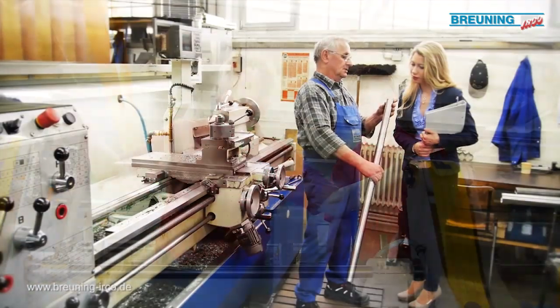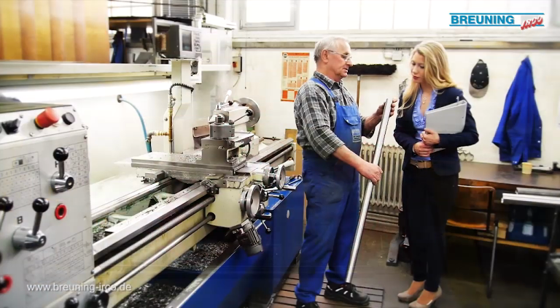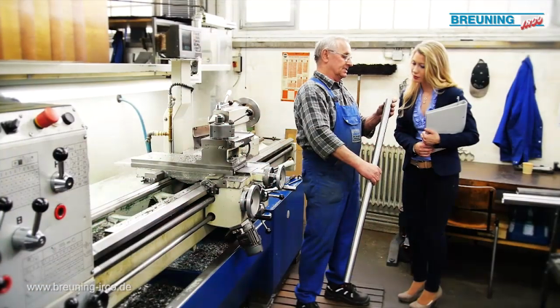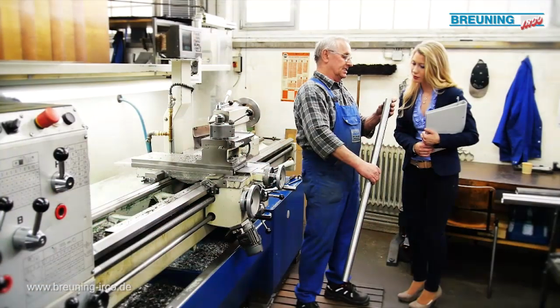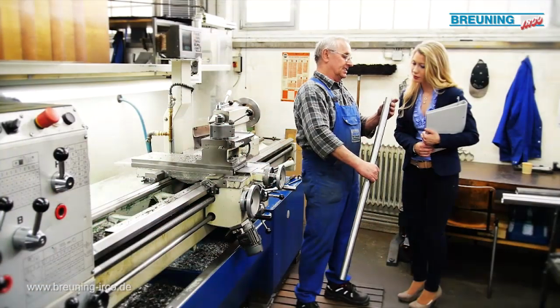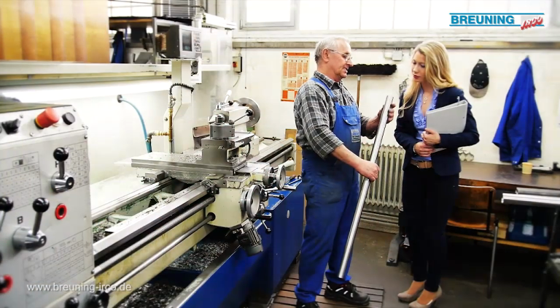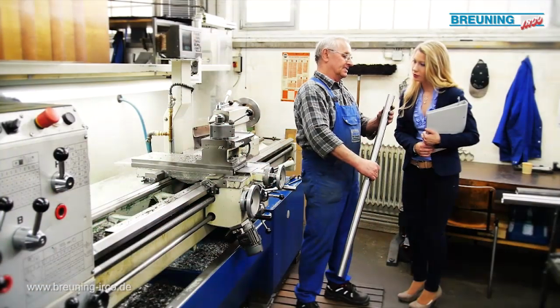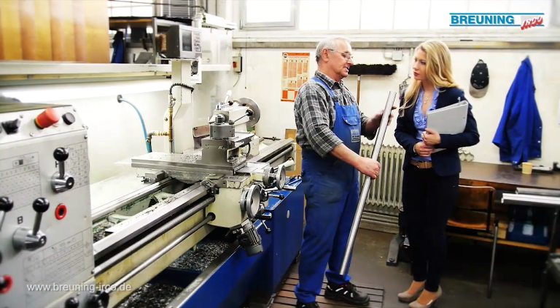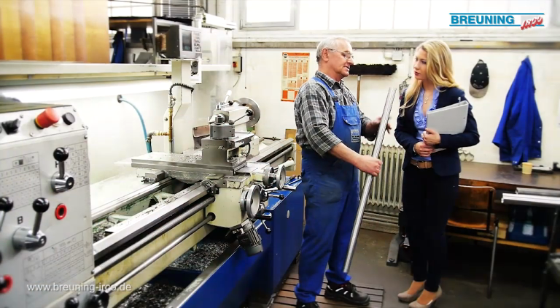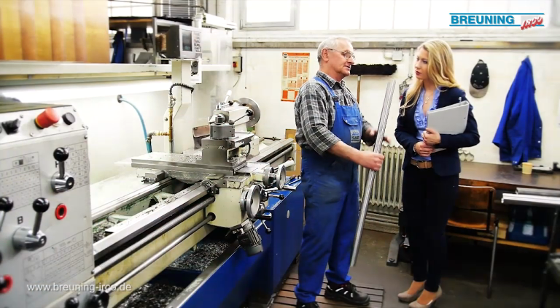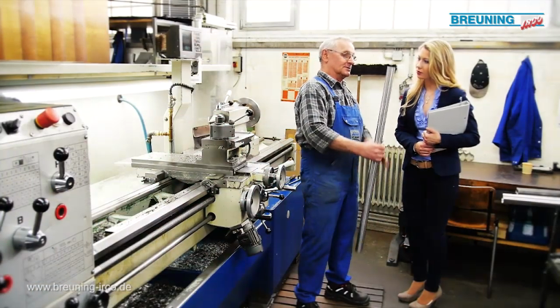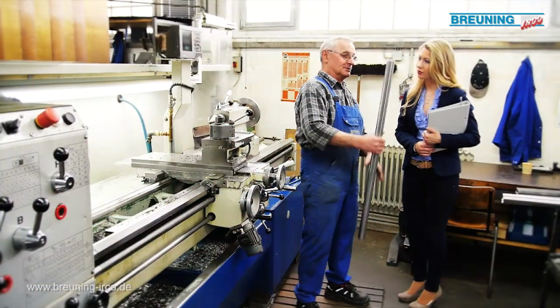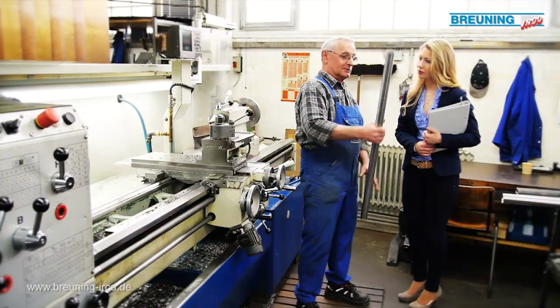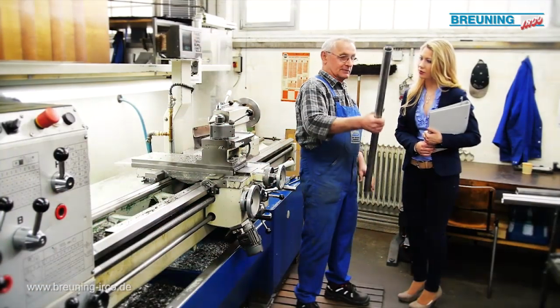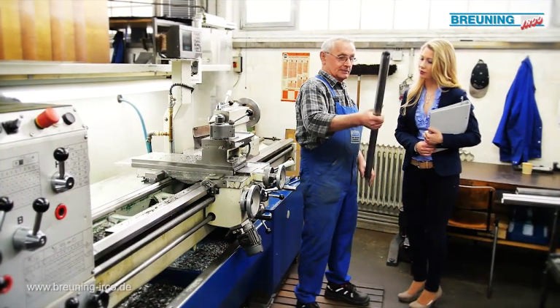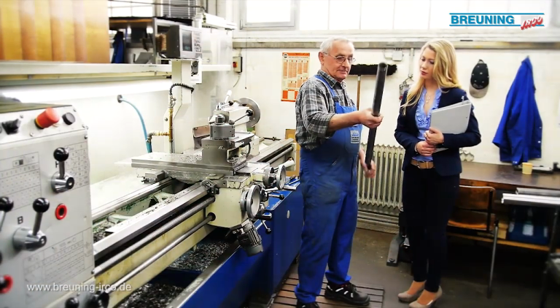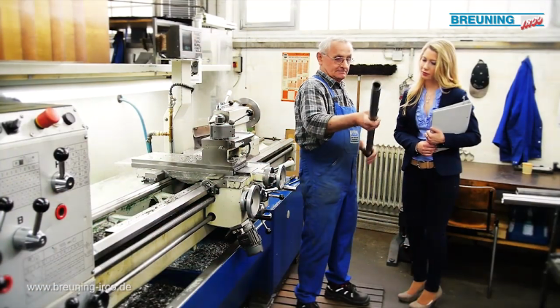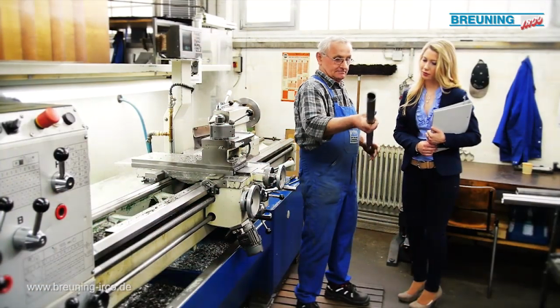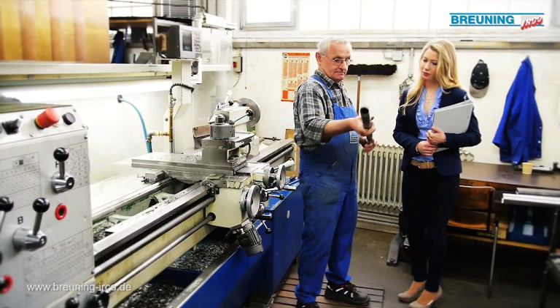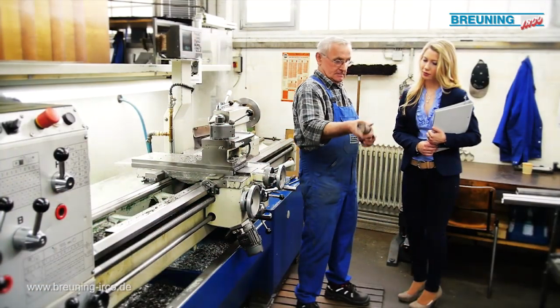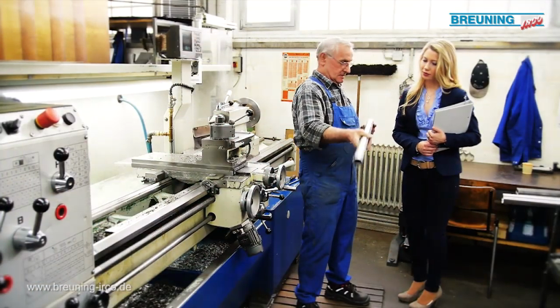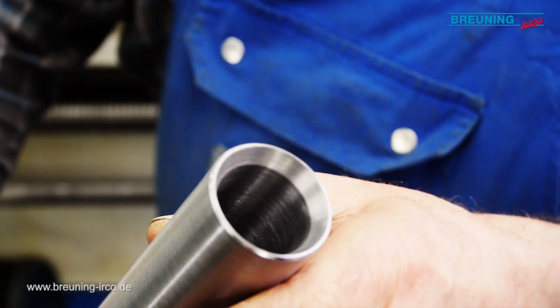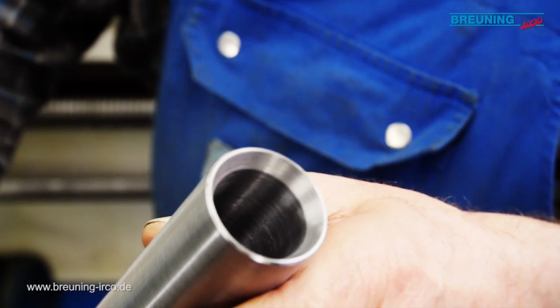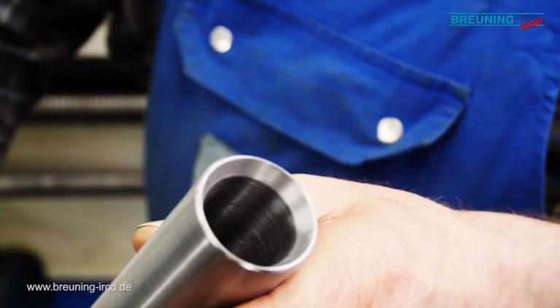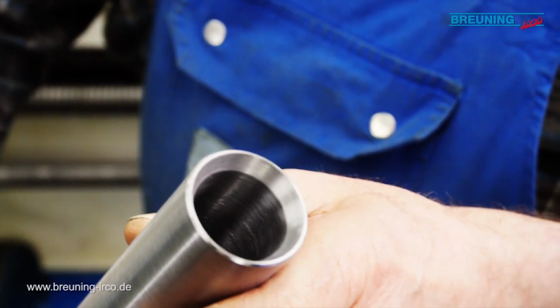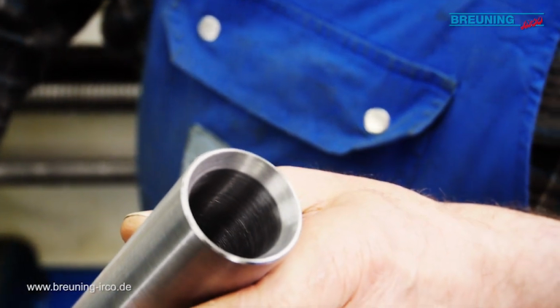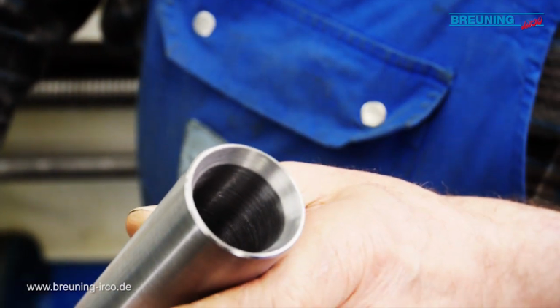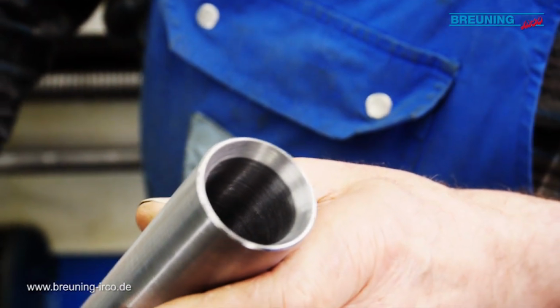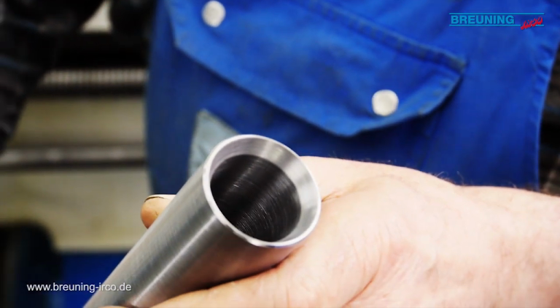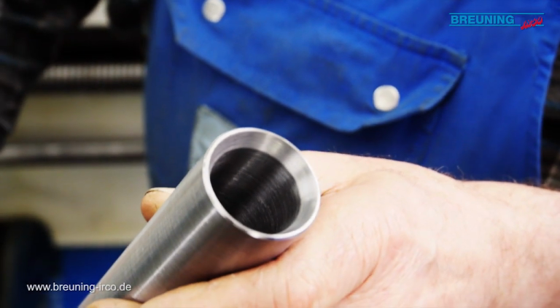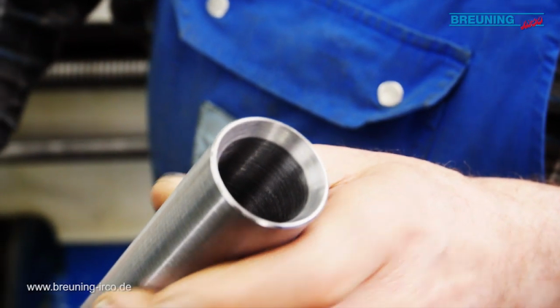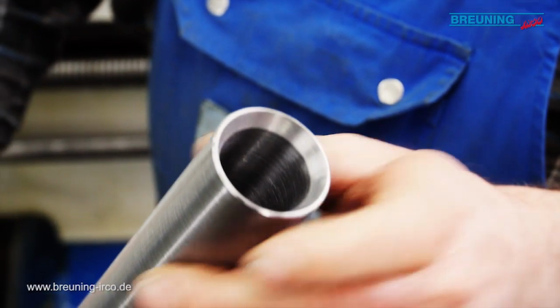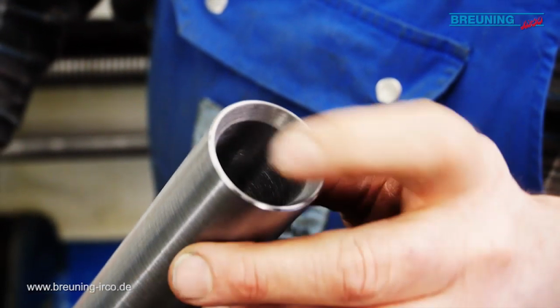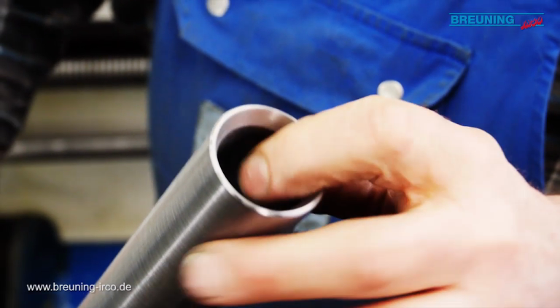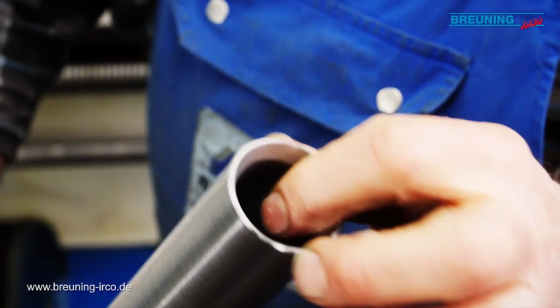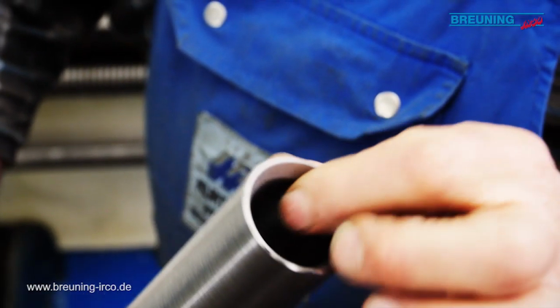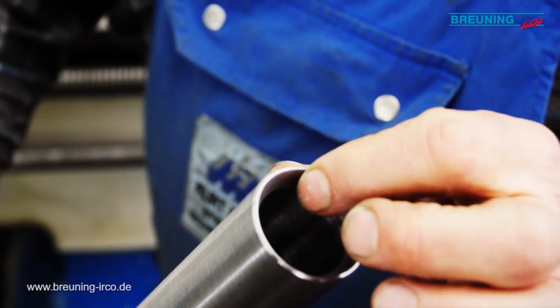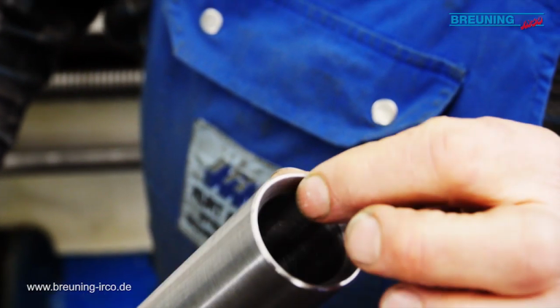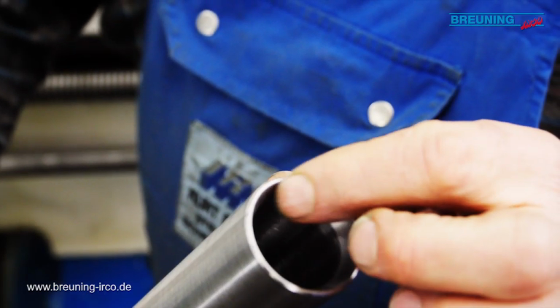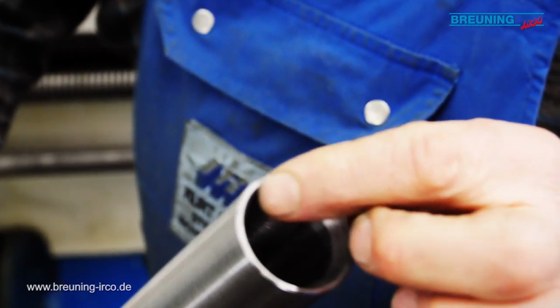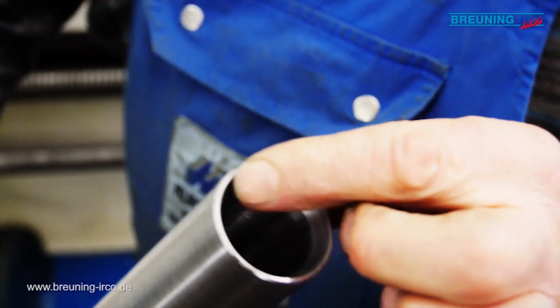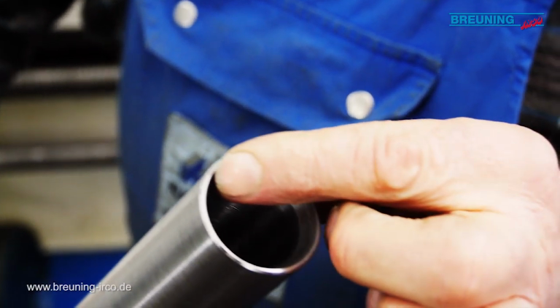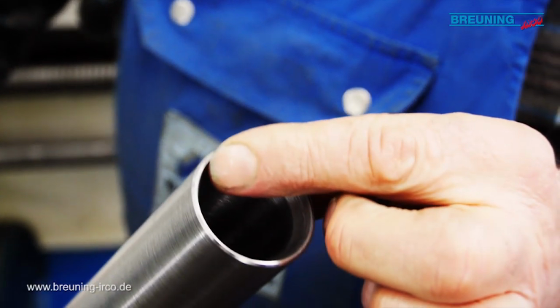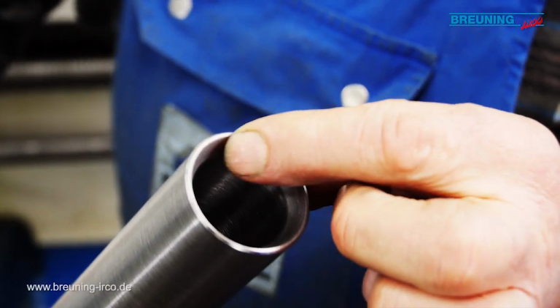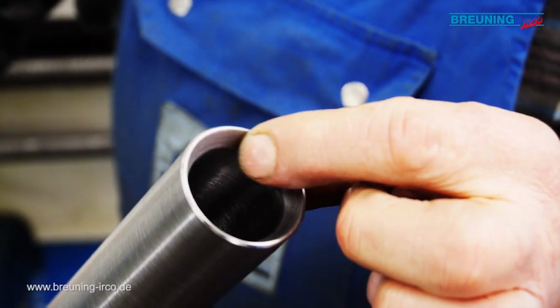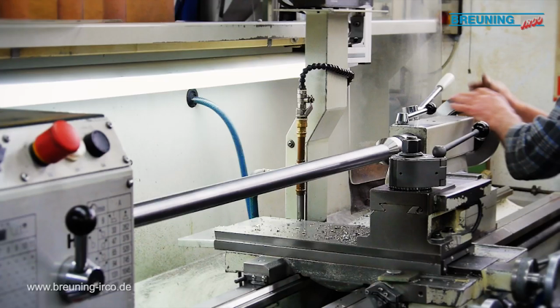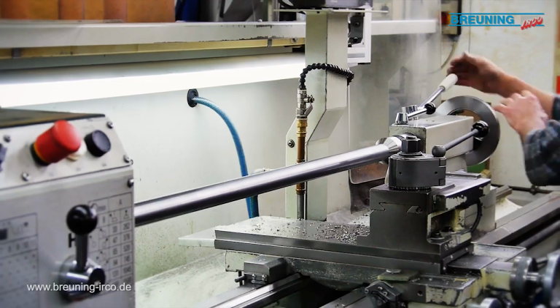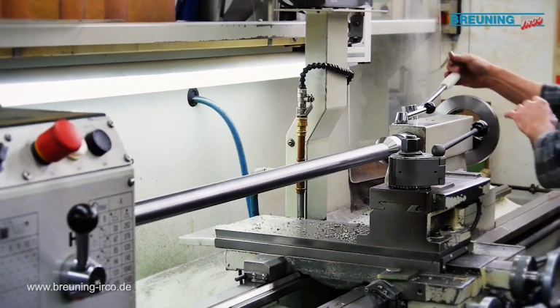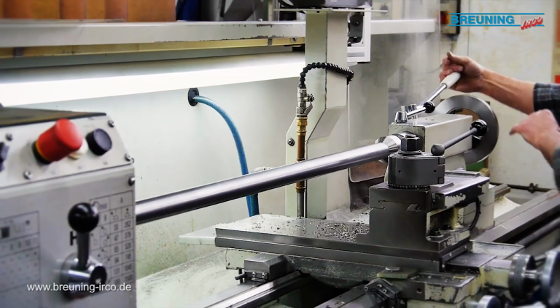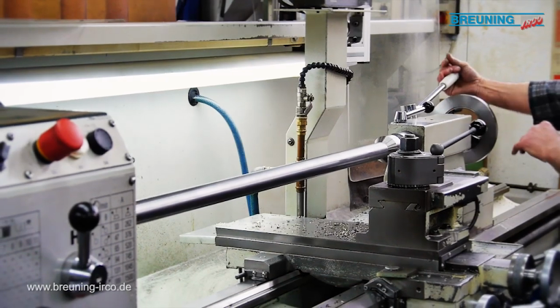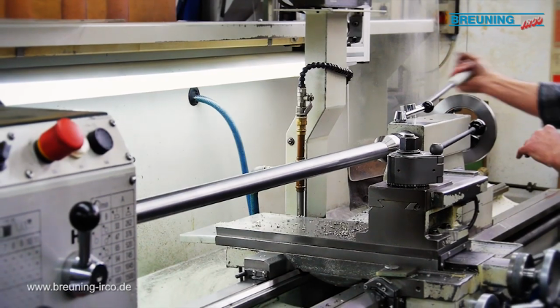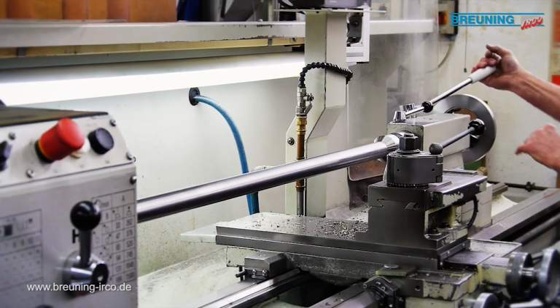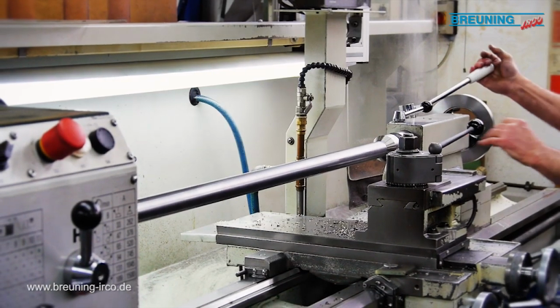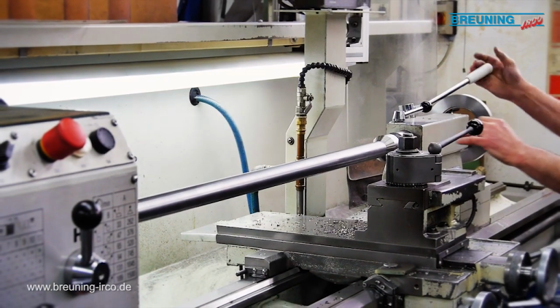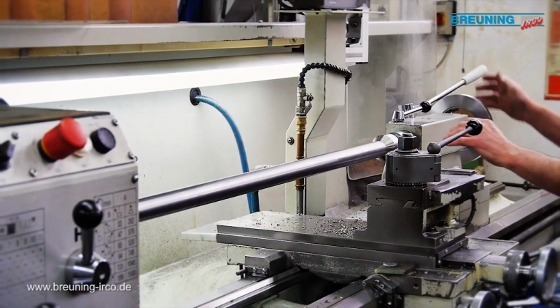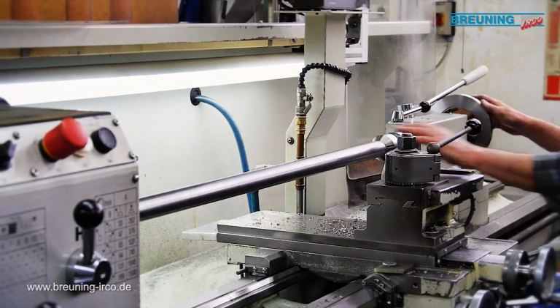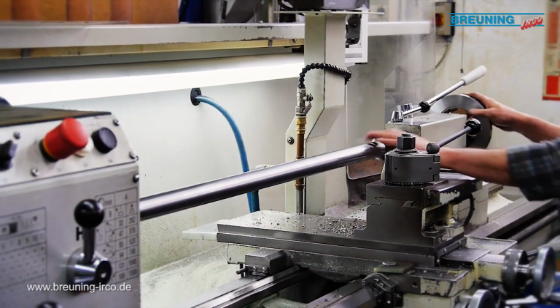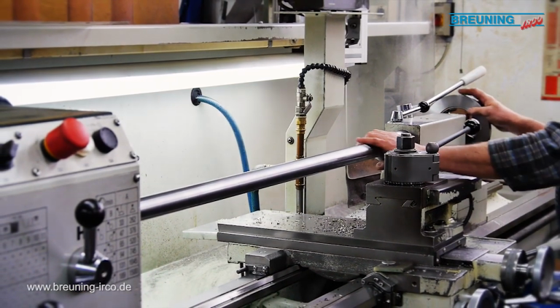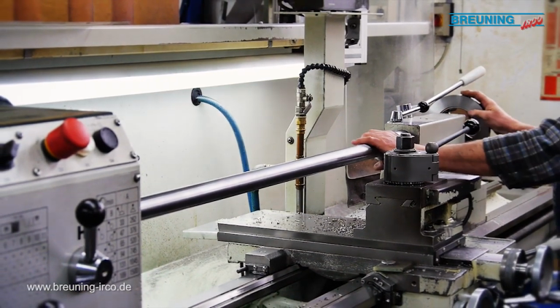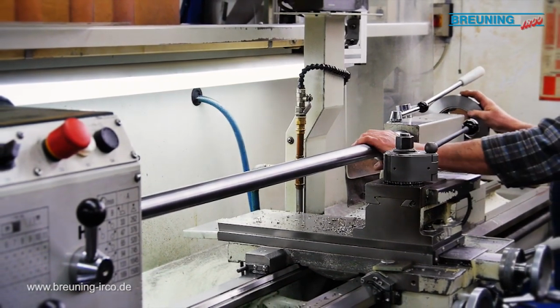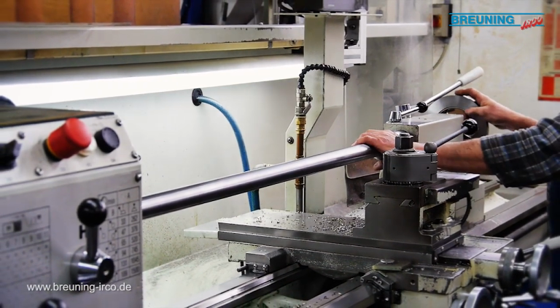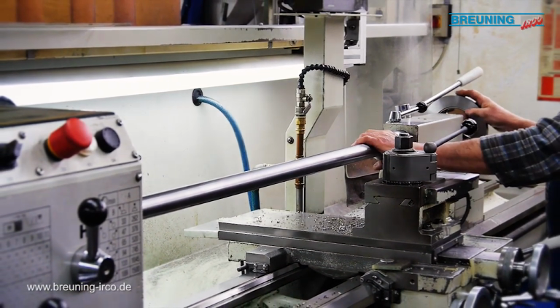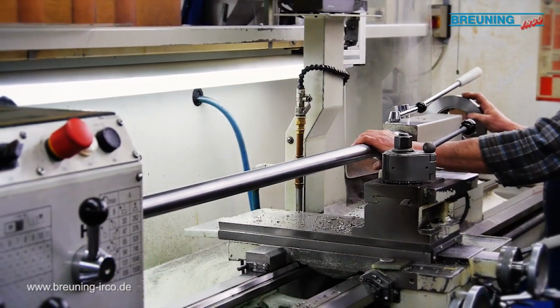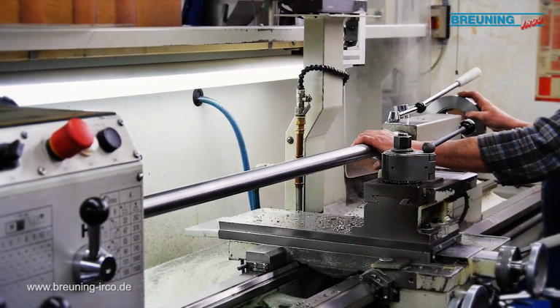How spindle liner tubes get a perfect run-out is a company secret. So we'll just glance in passing.